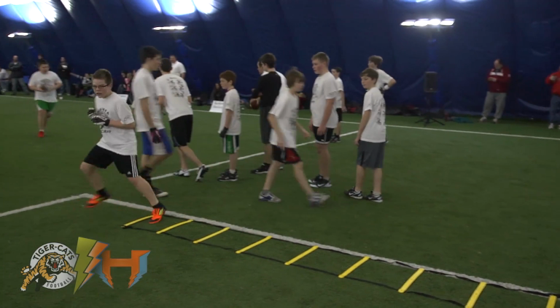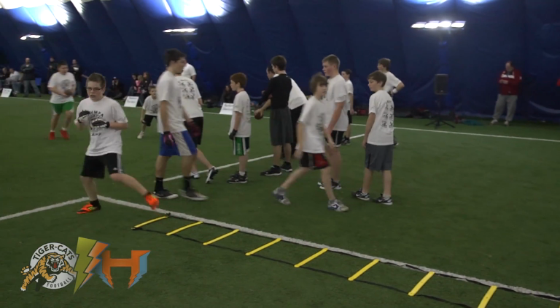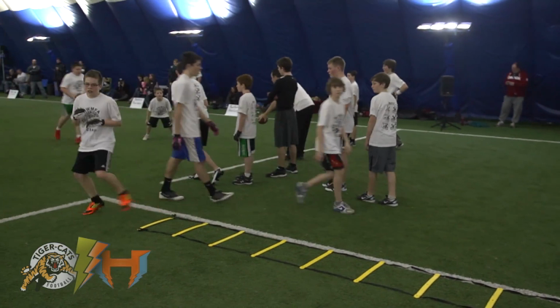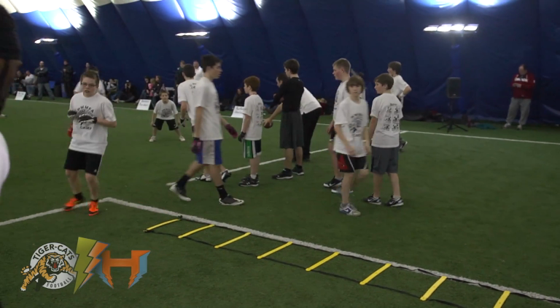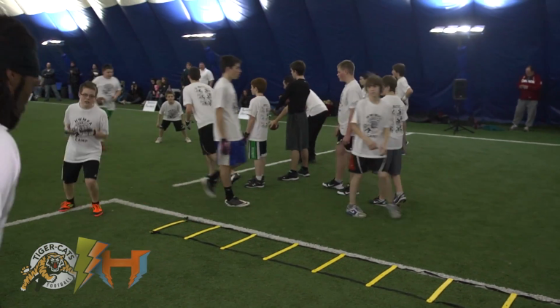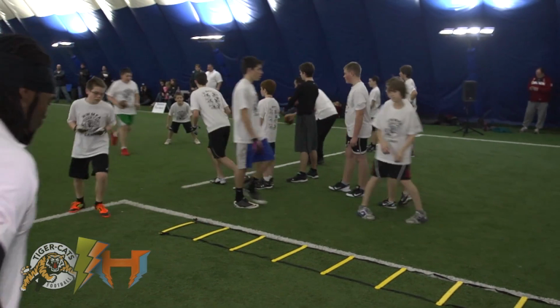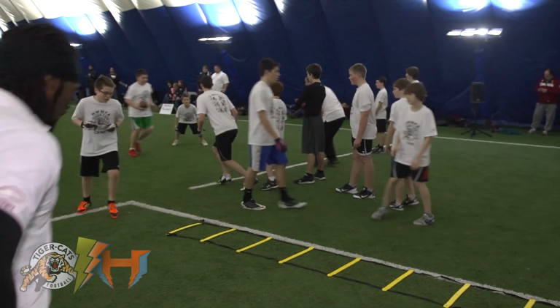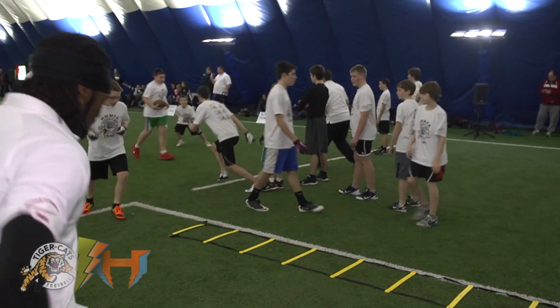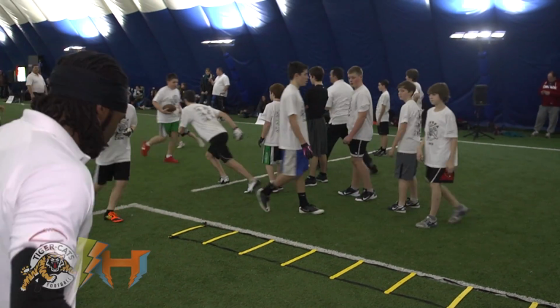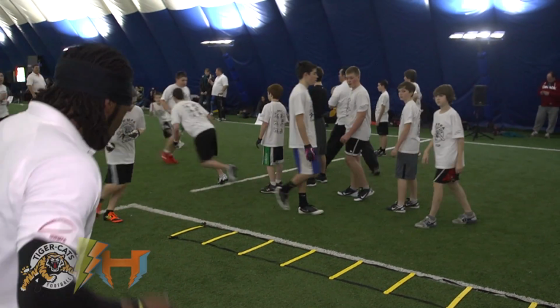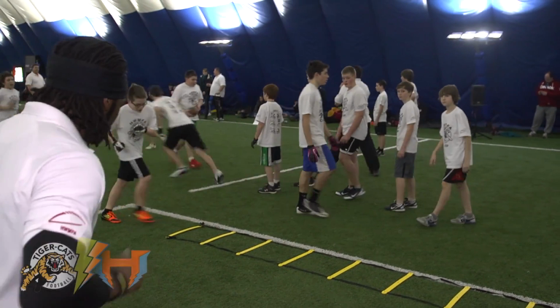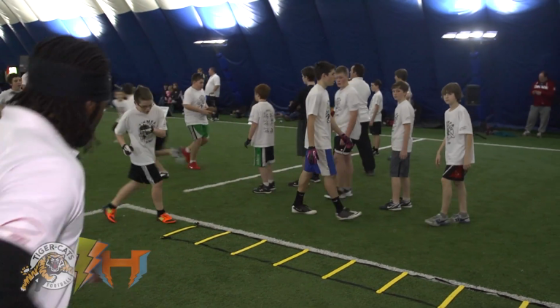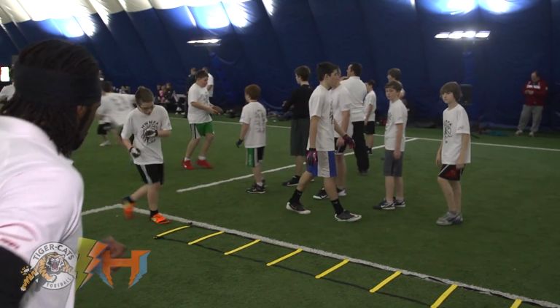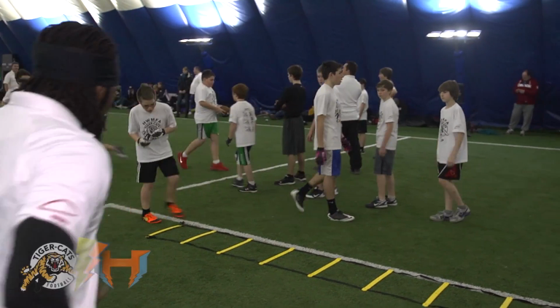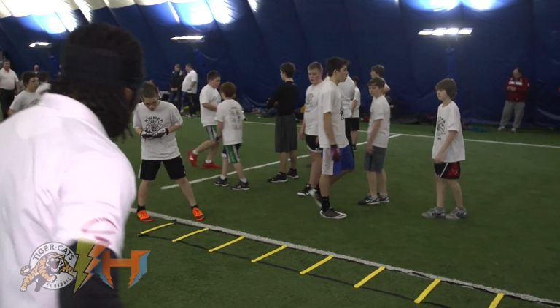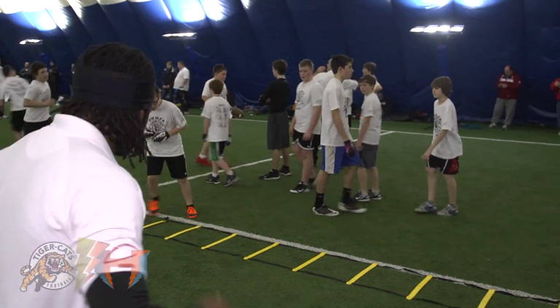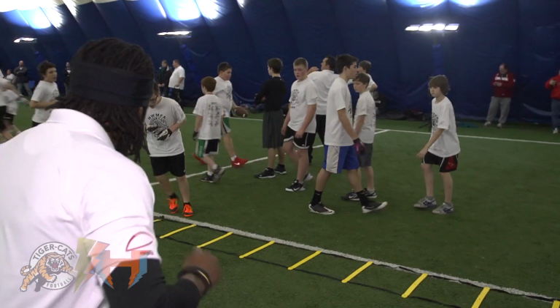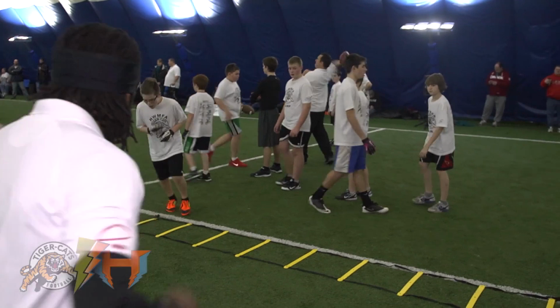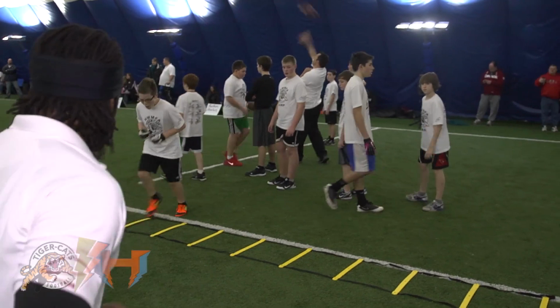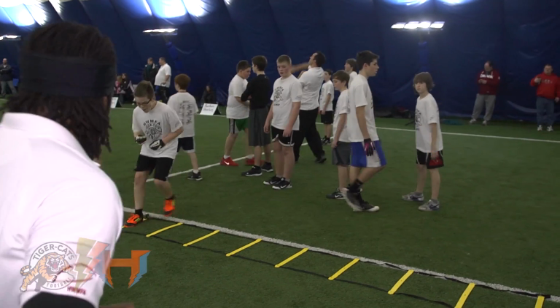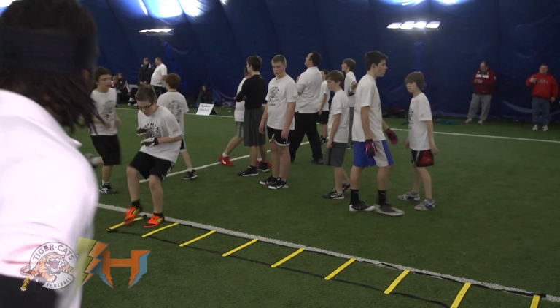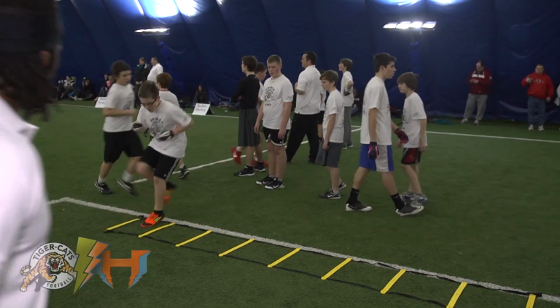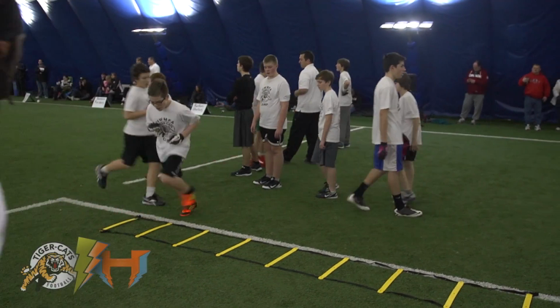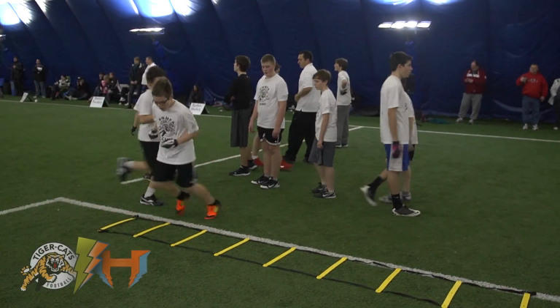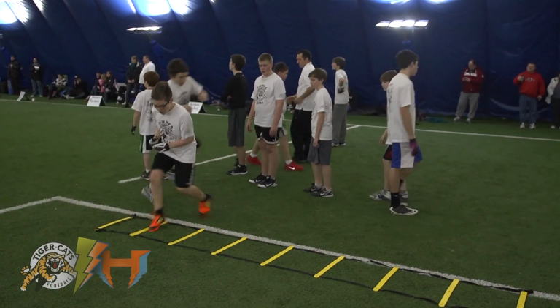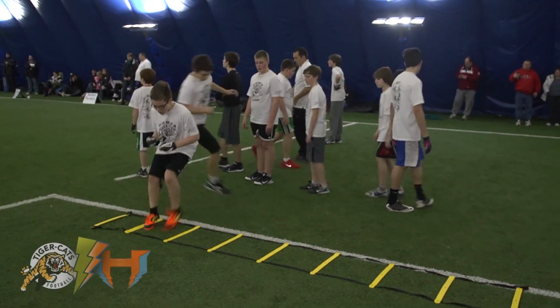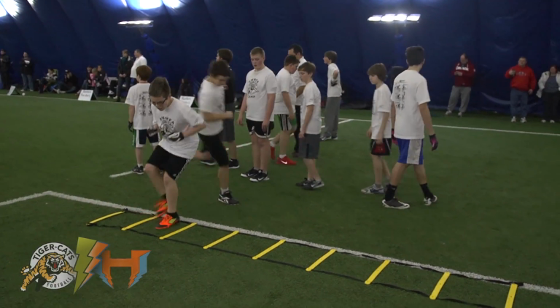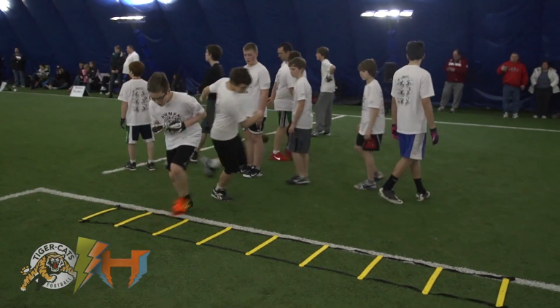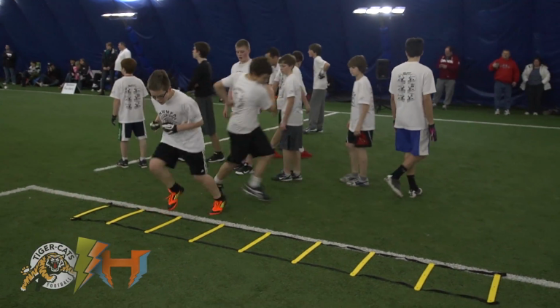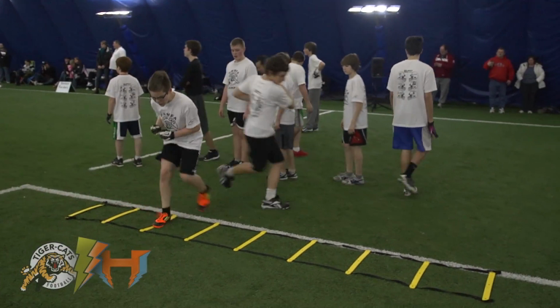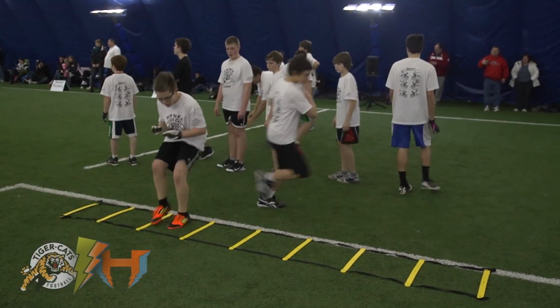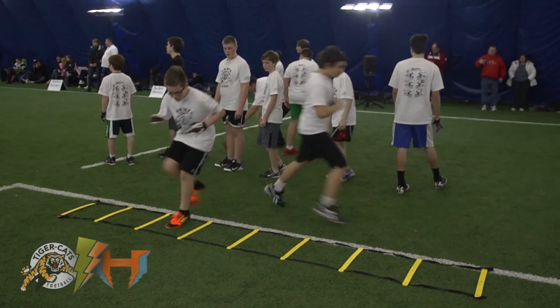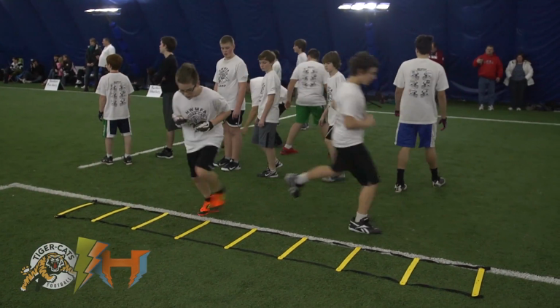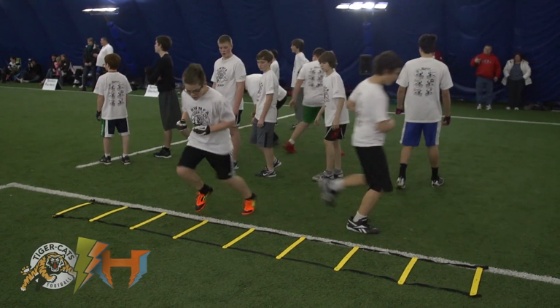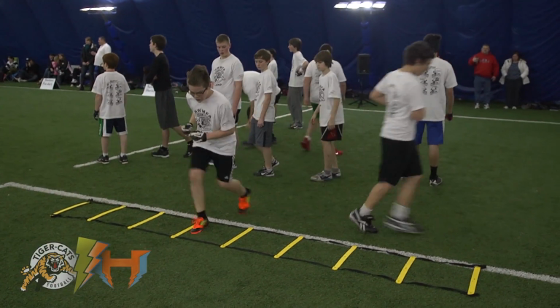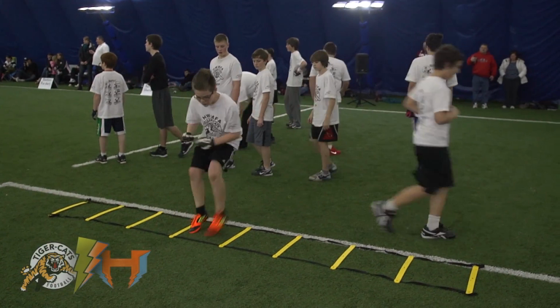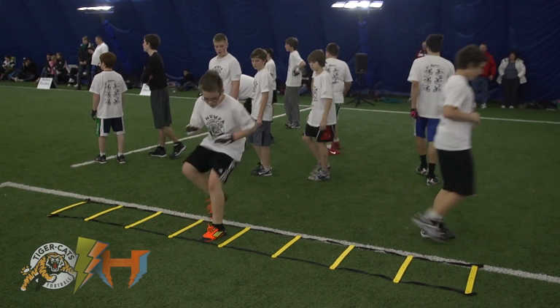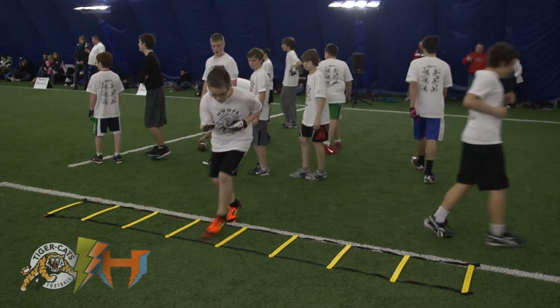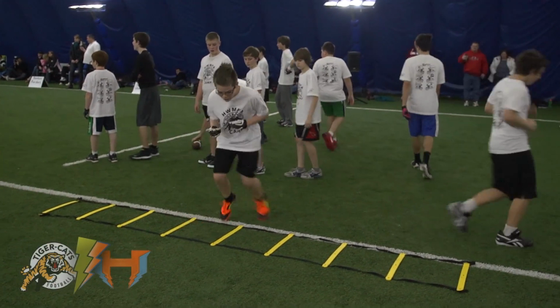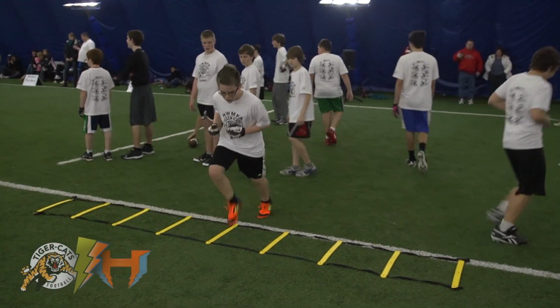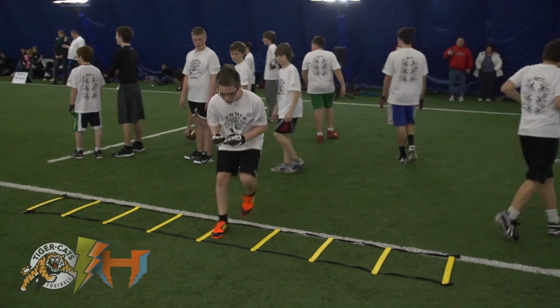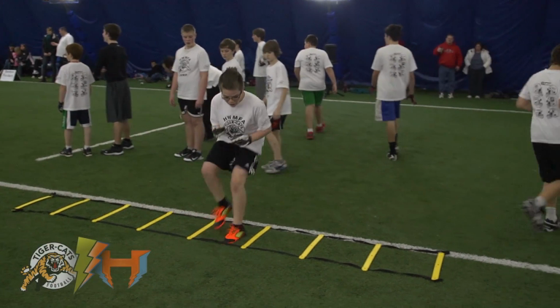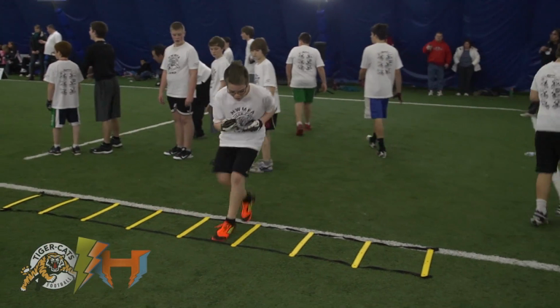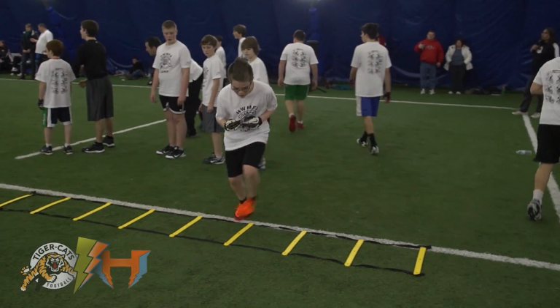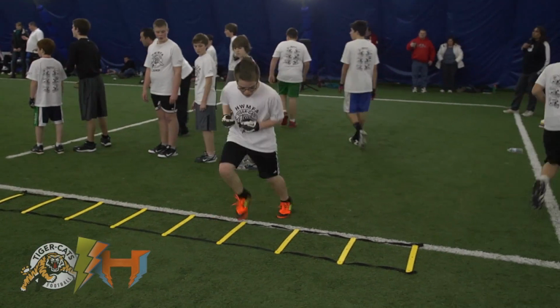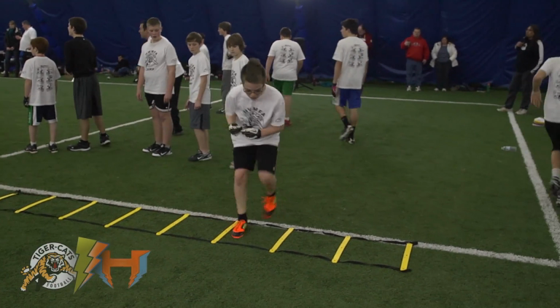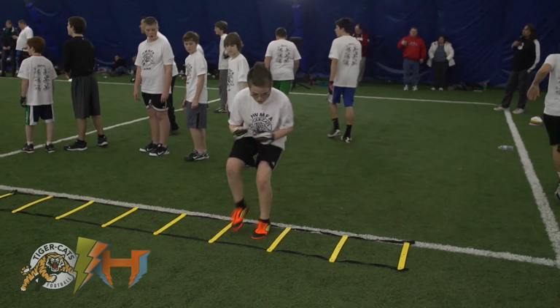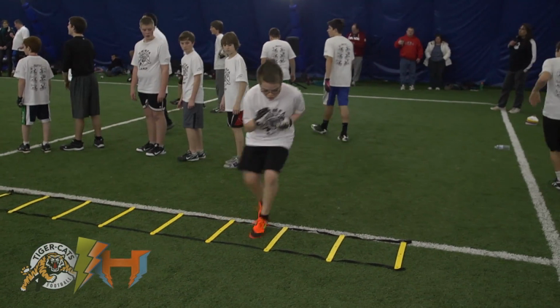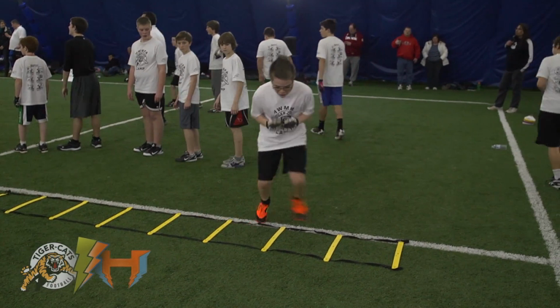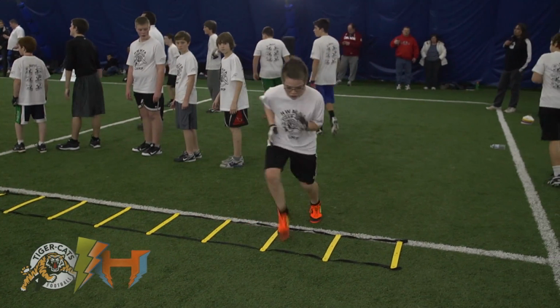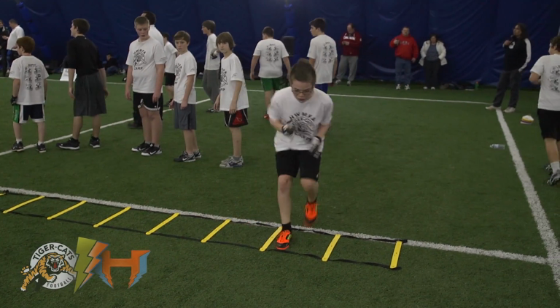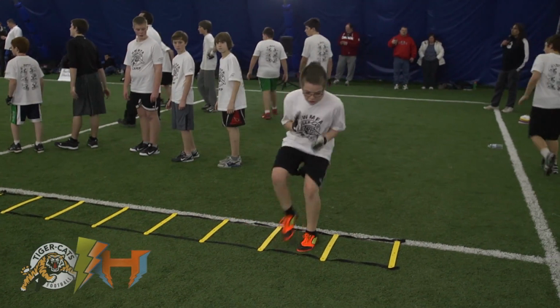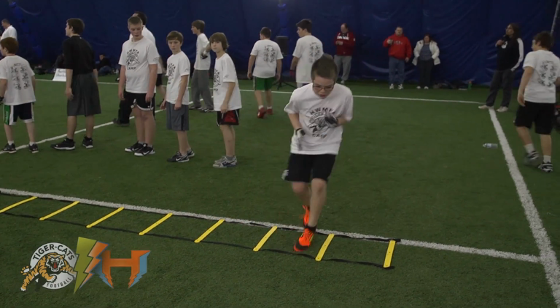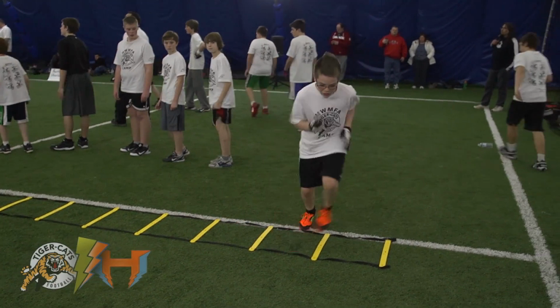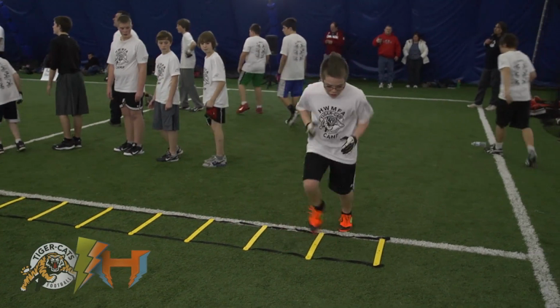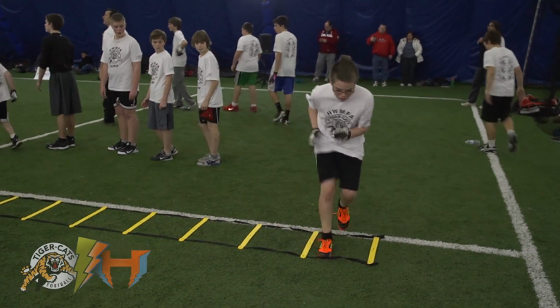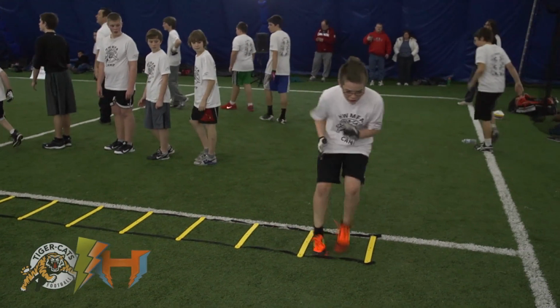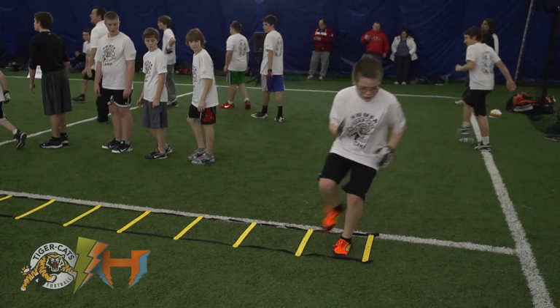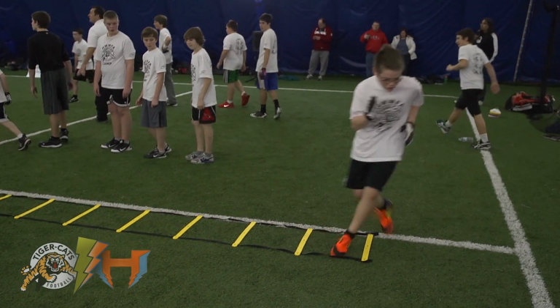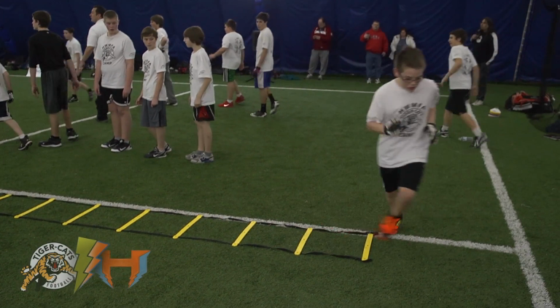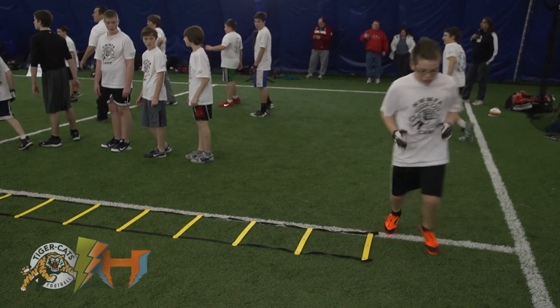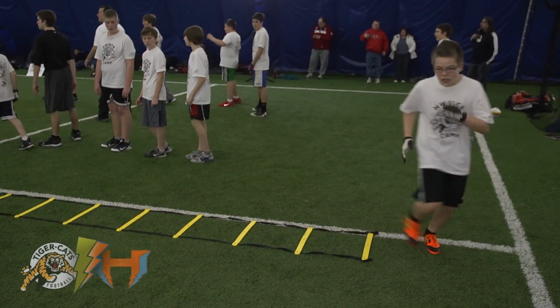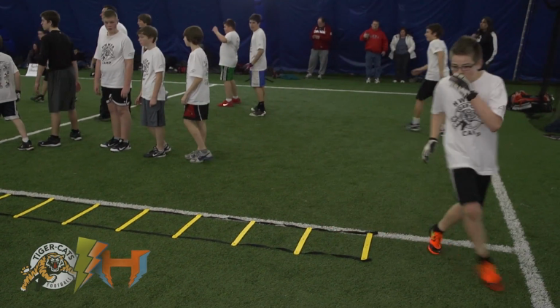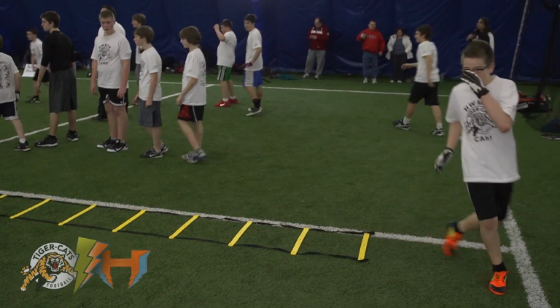Now two feet in like this. Good. Get arms moving, get arms moving. Good. Nice.